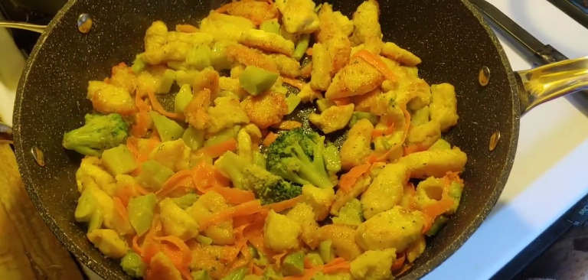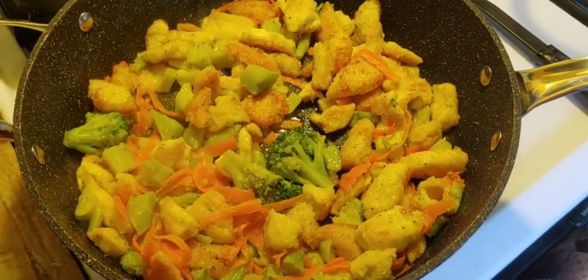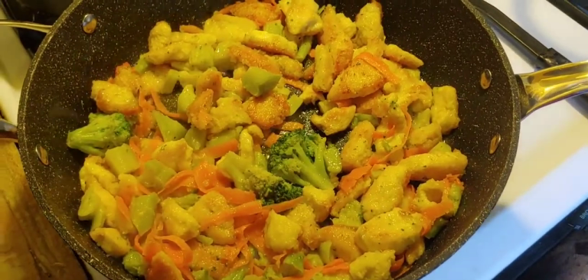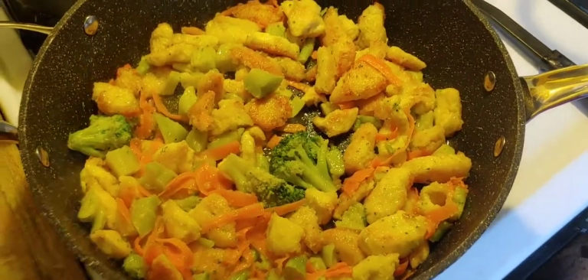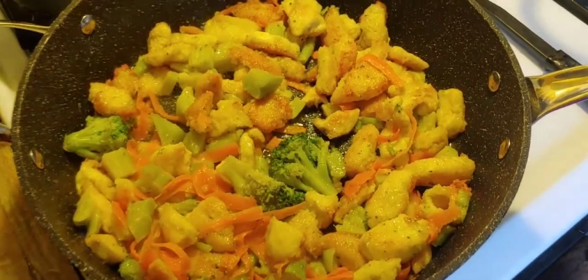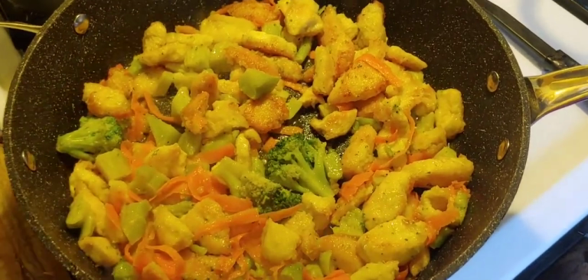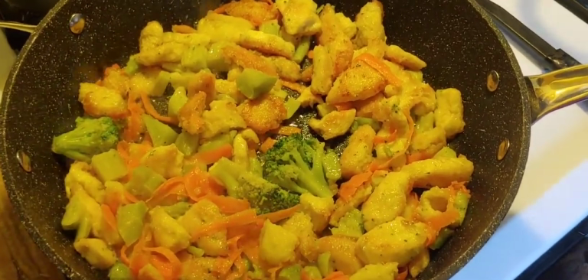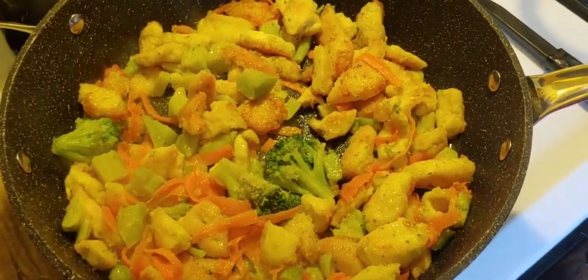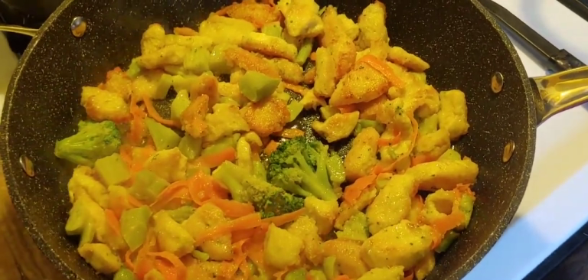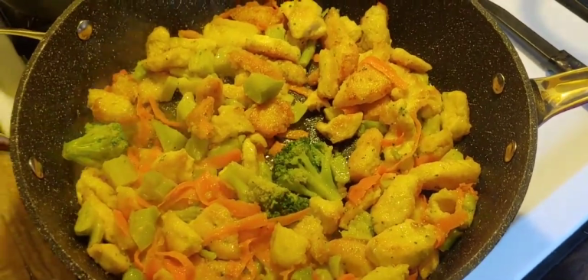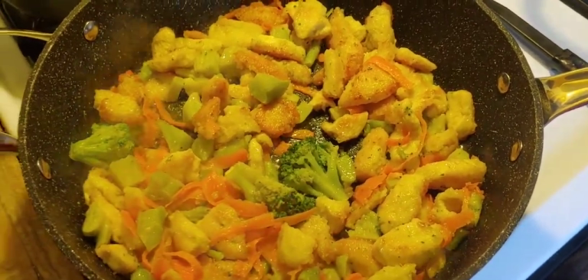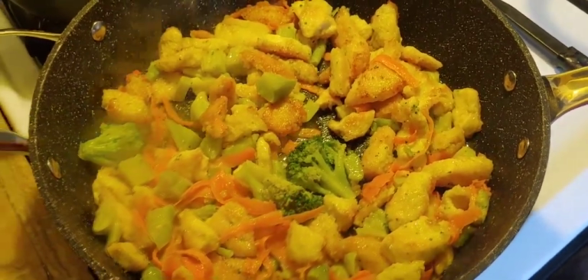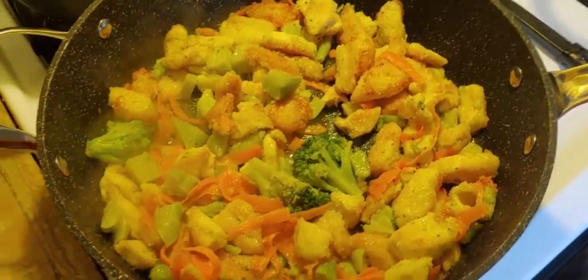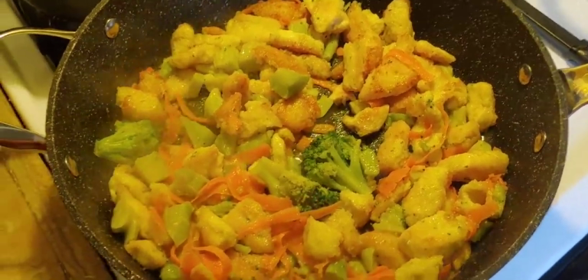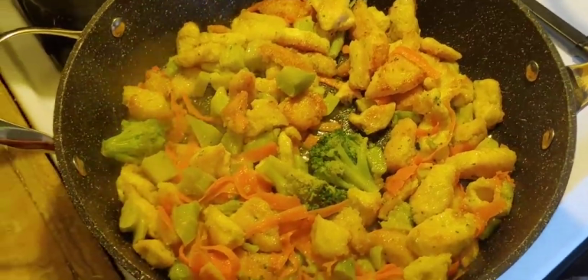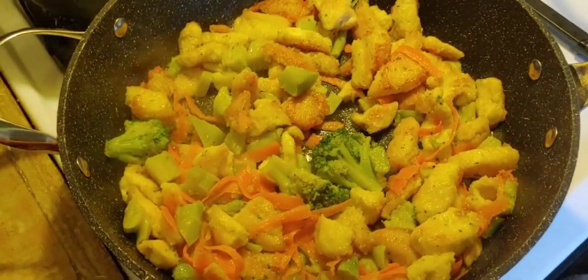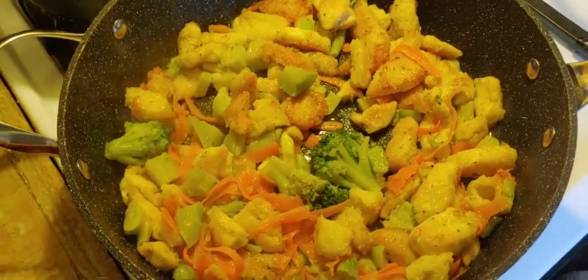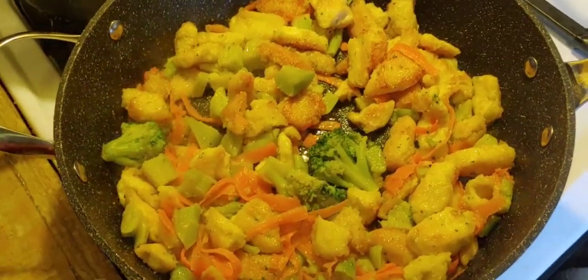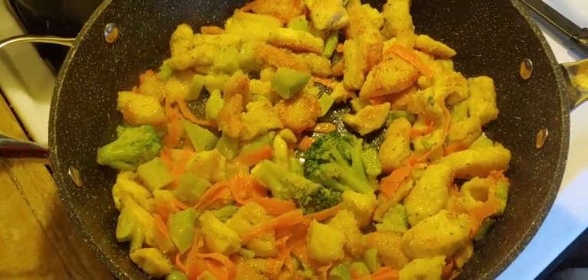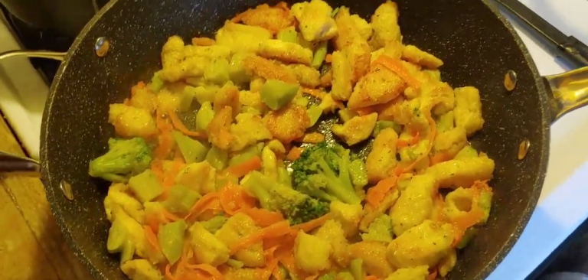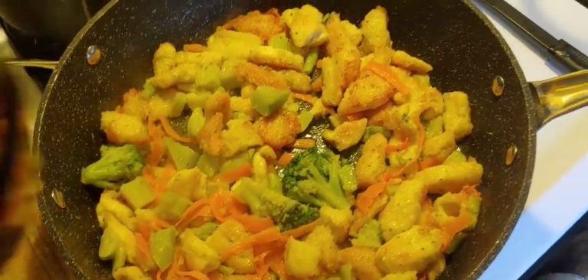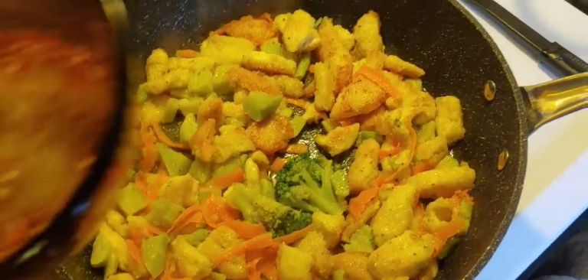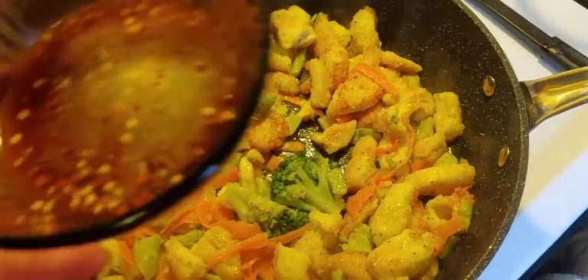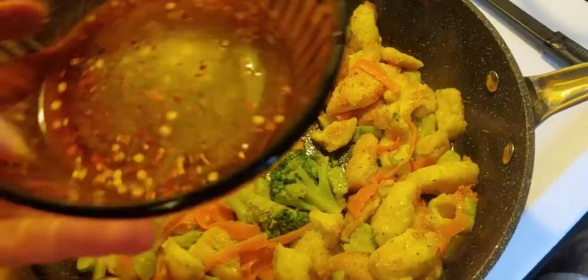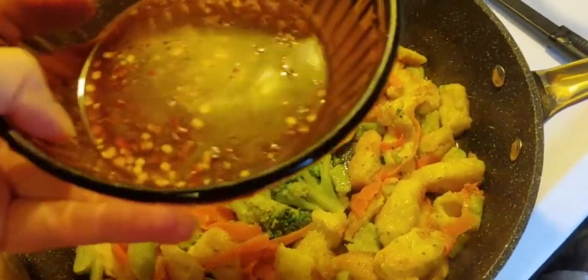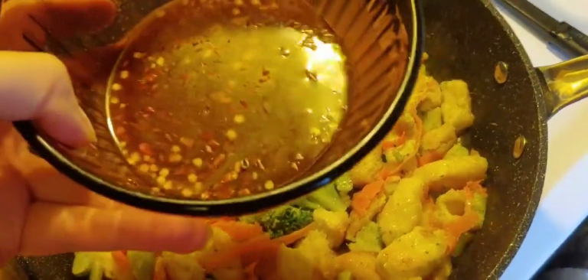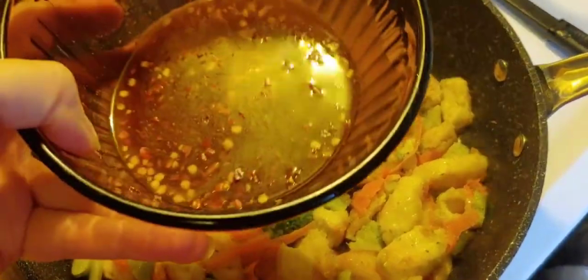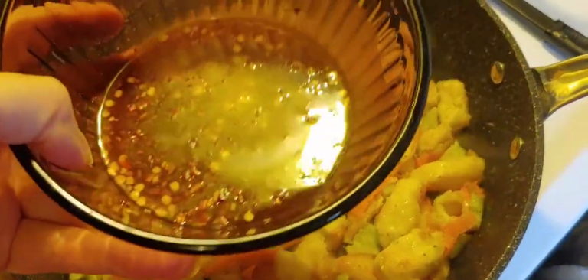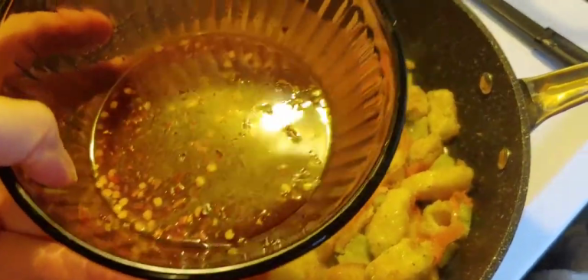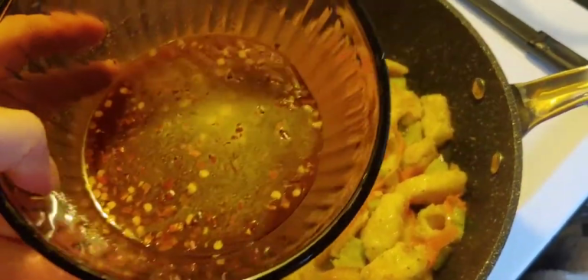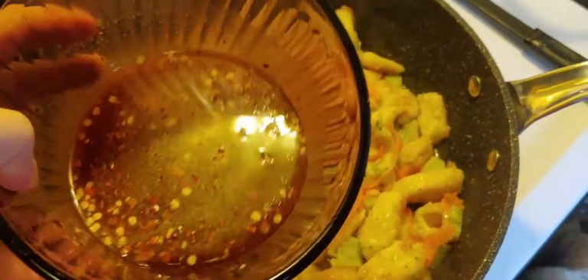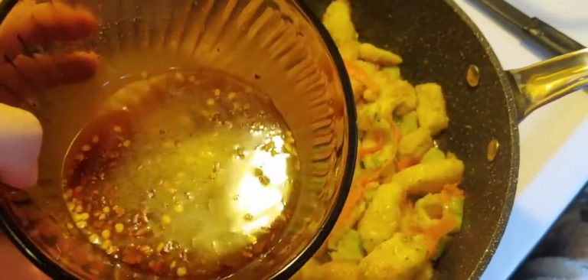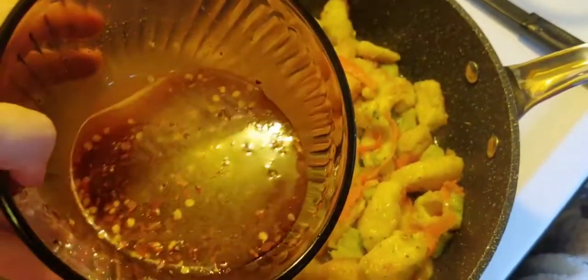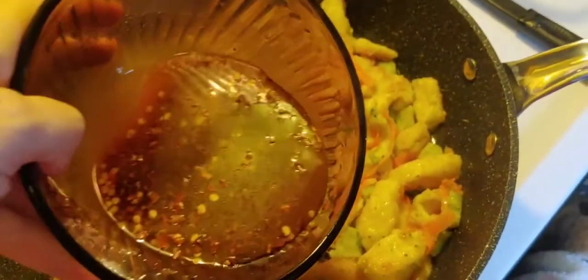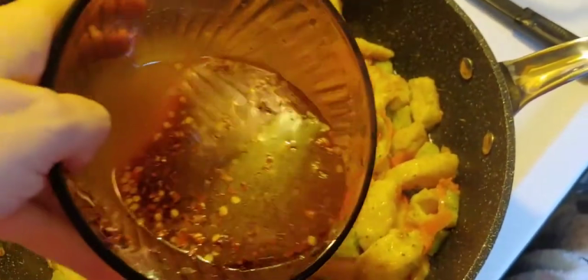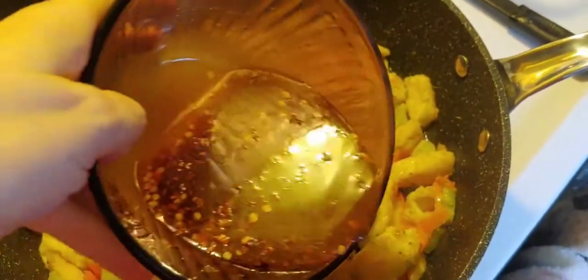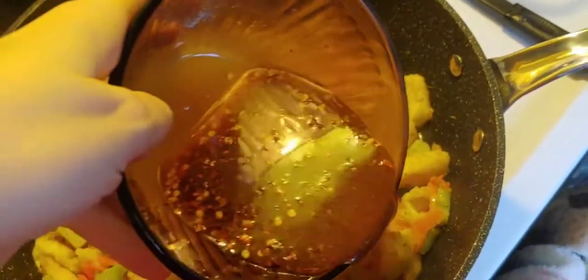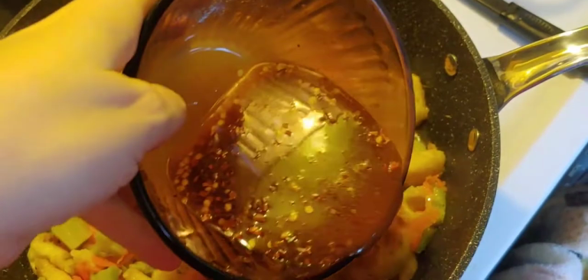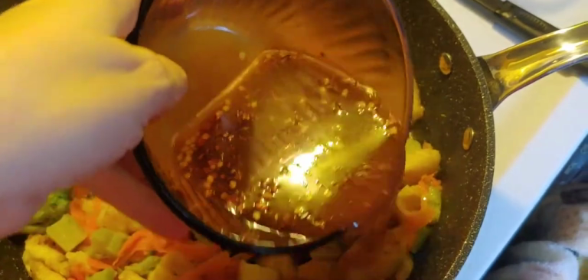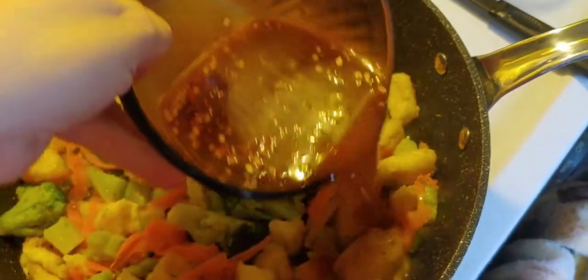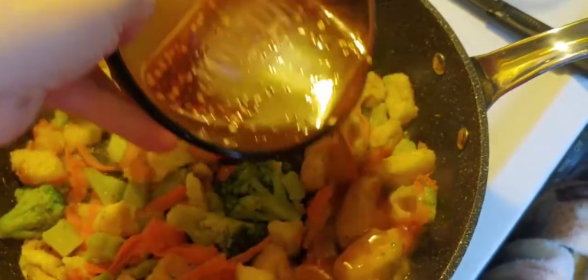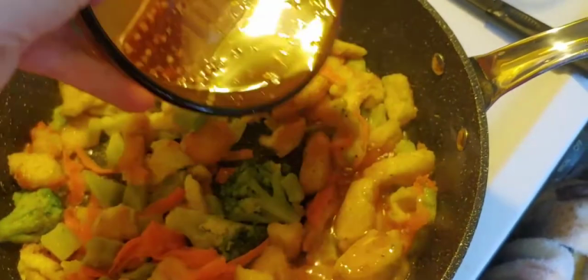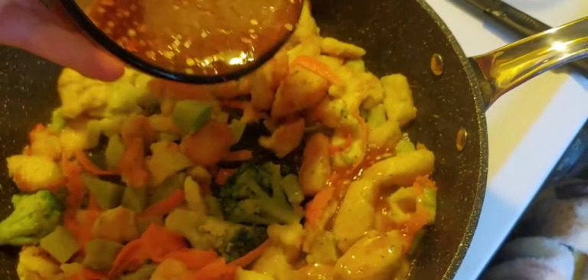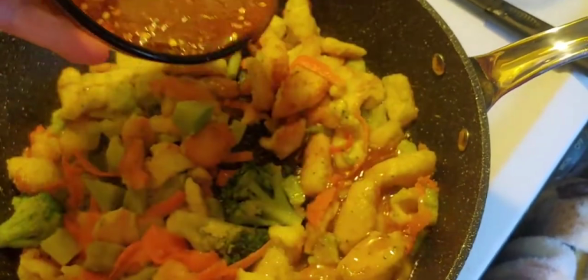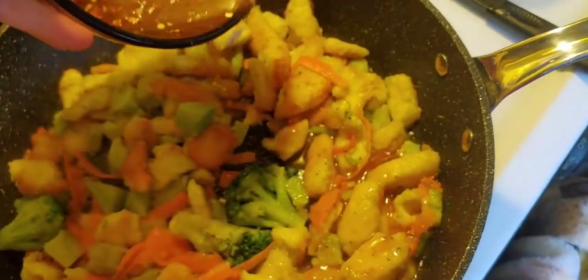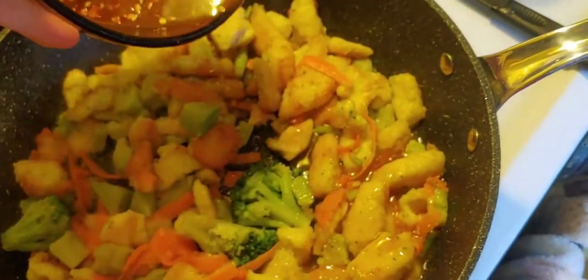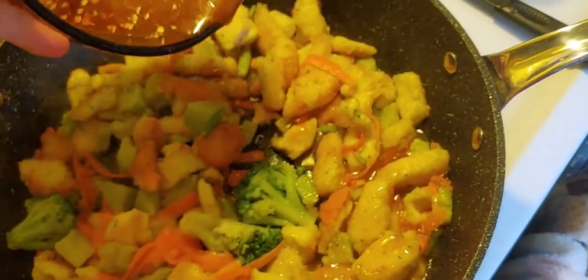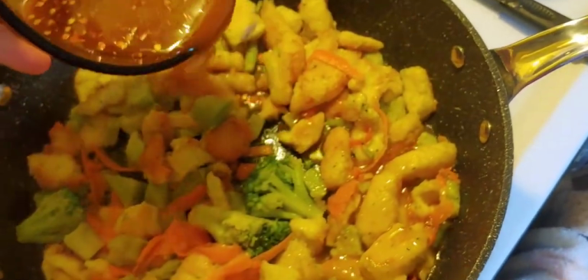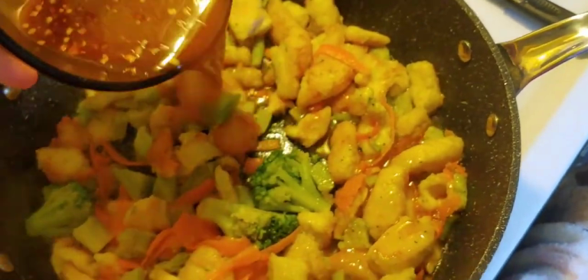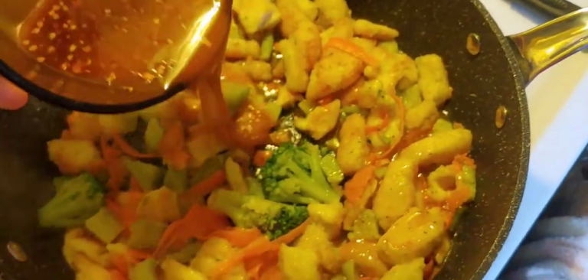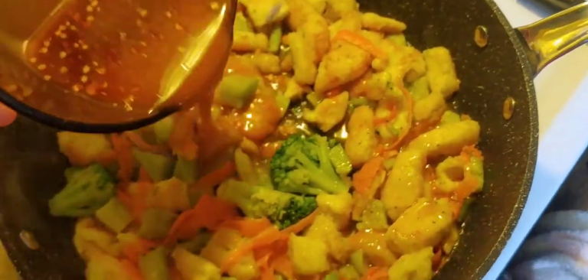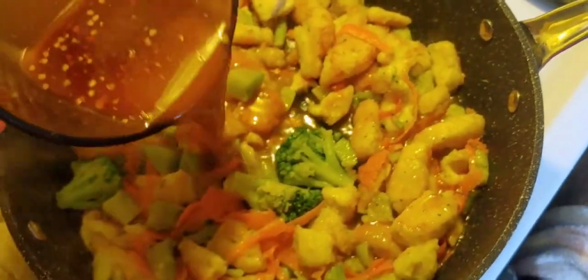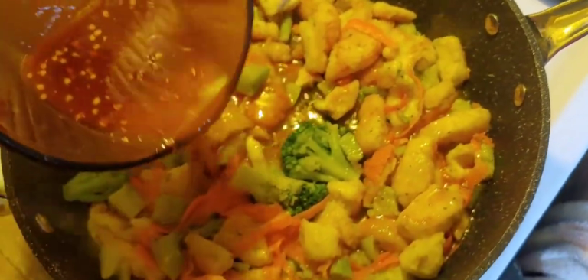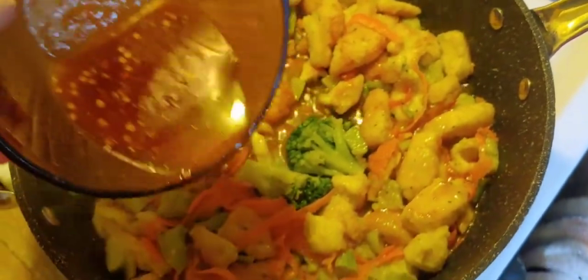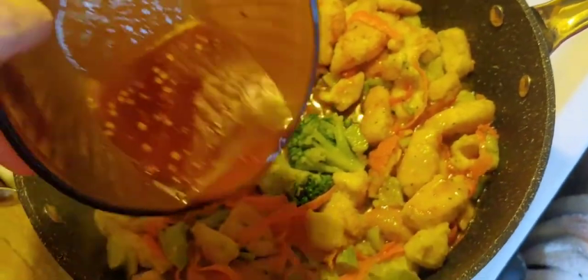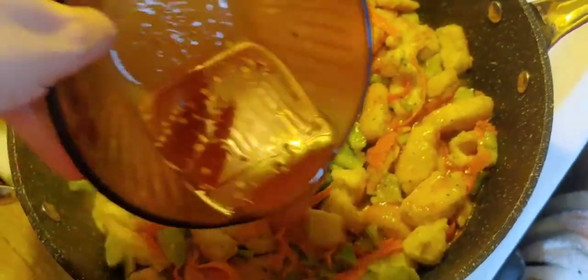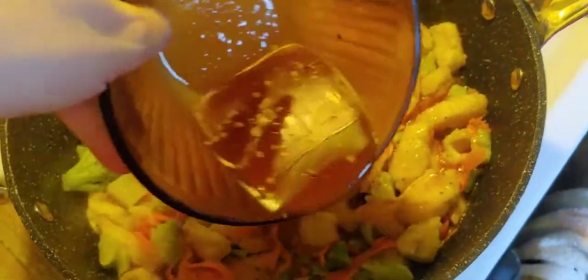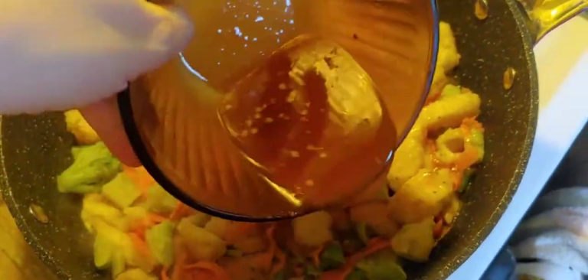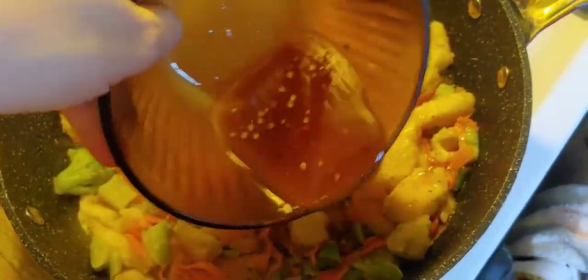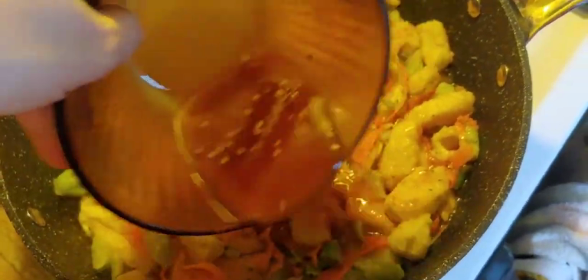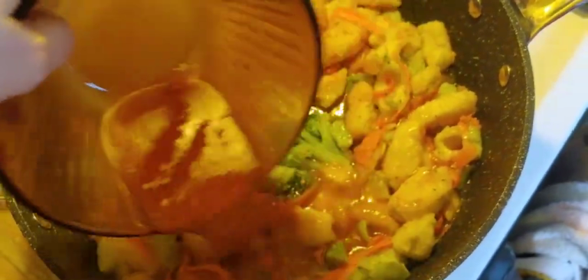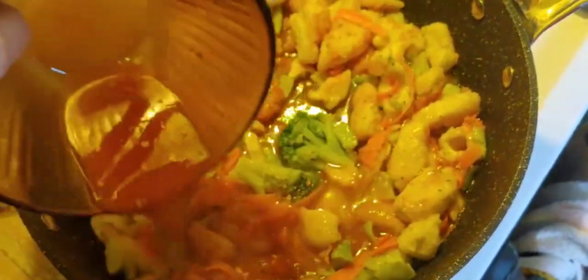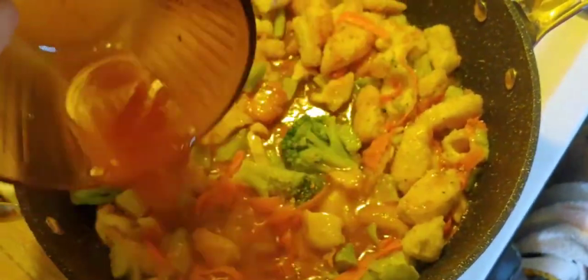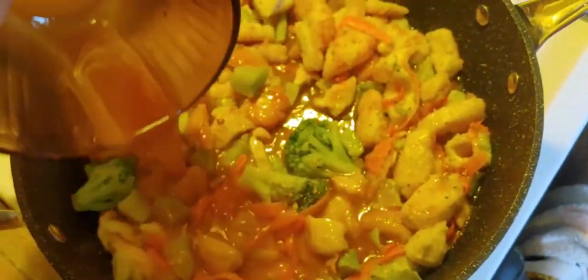The last step is just adding the sauce mixture in here, bringing it to heat, and then just stir frying everything together.